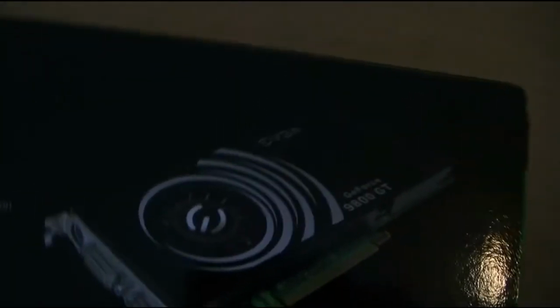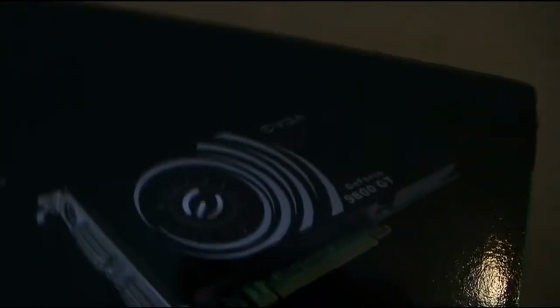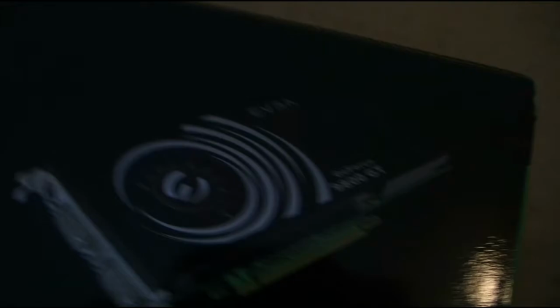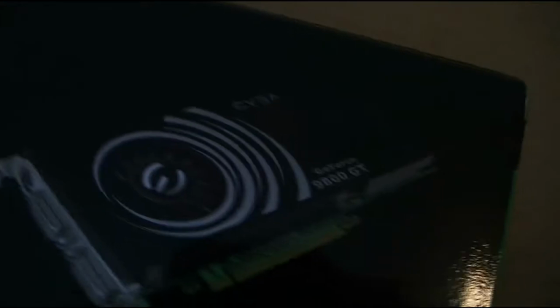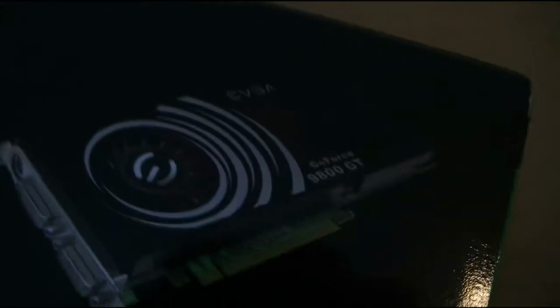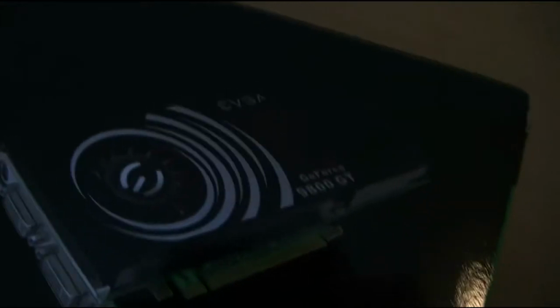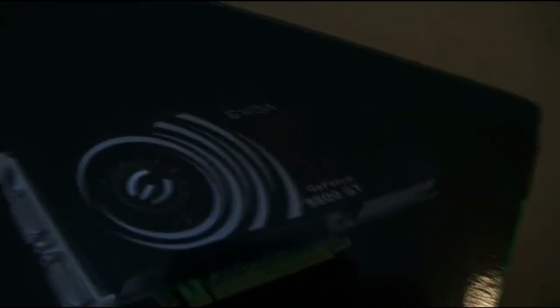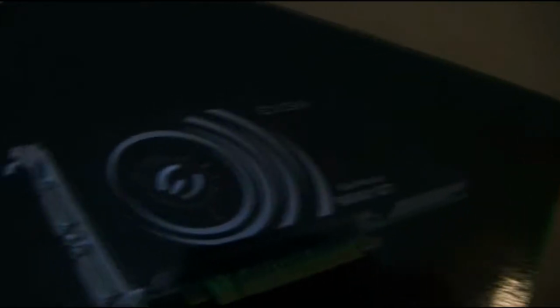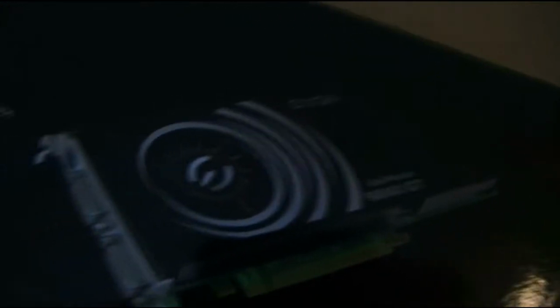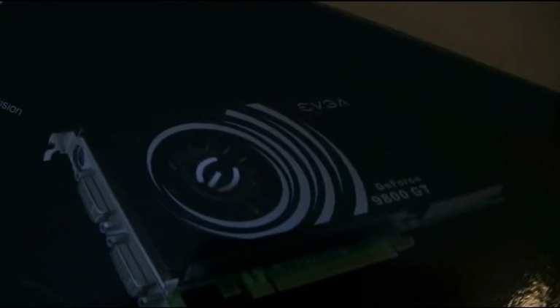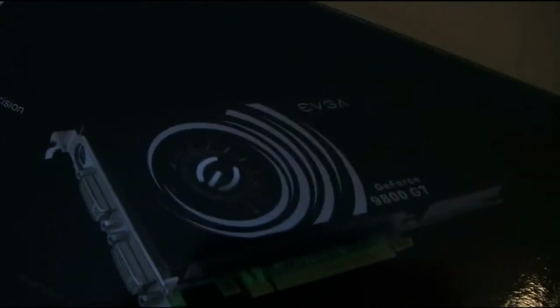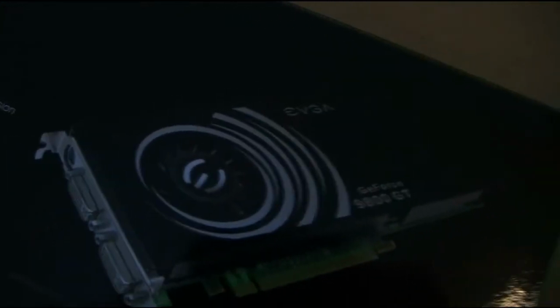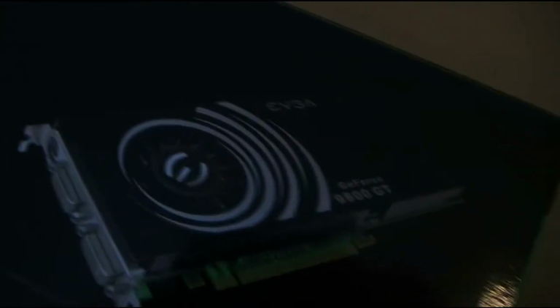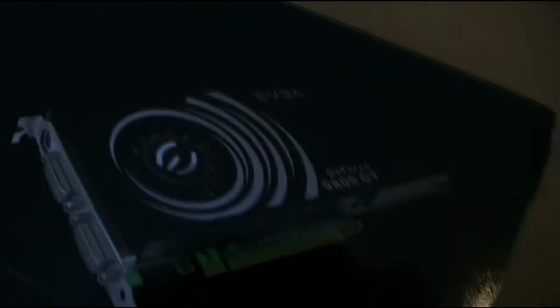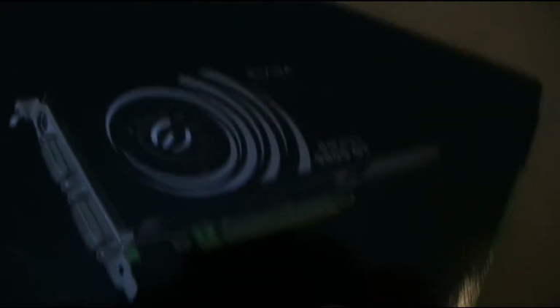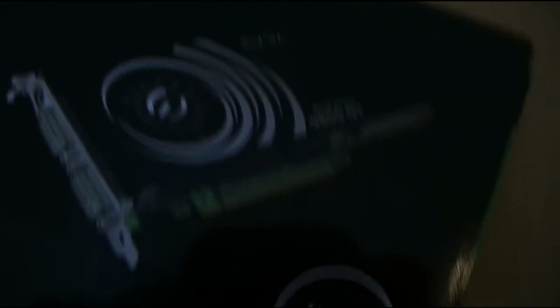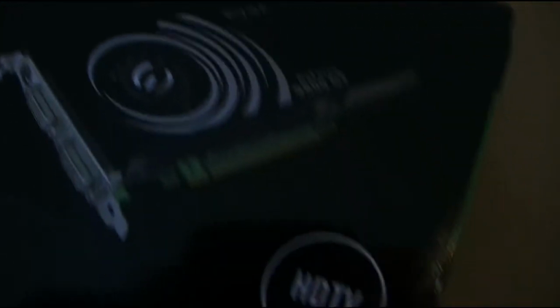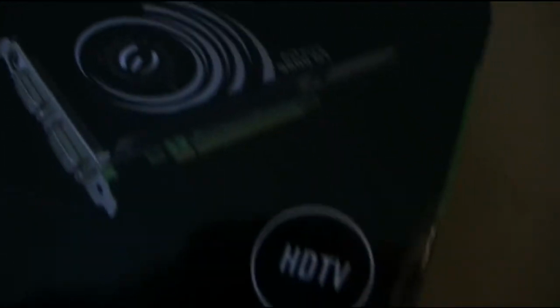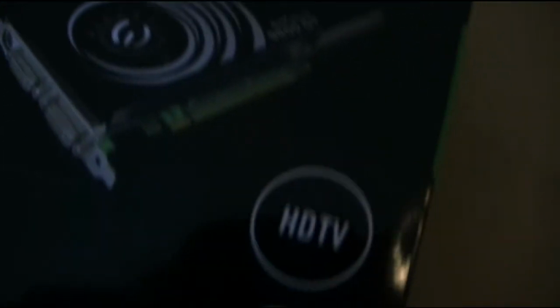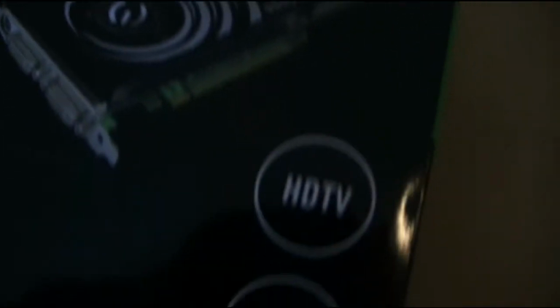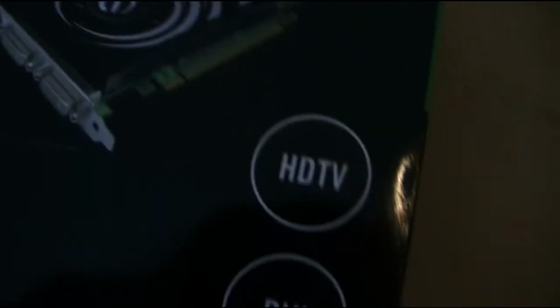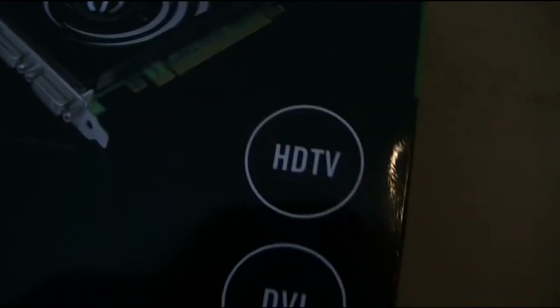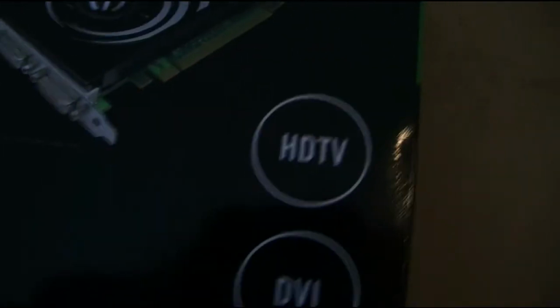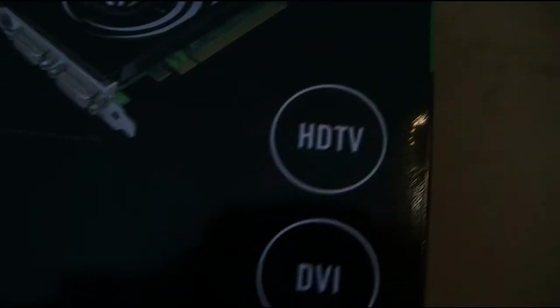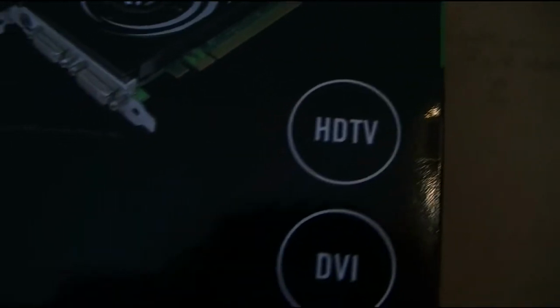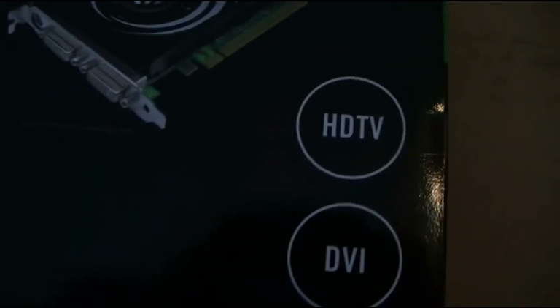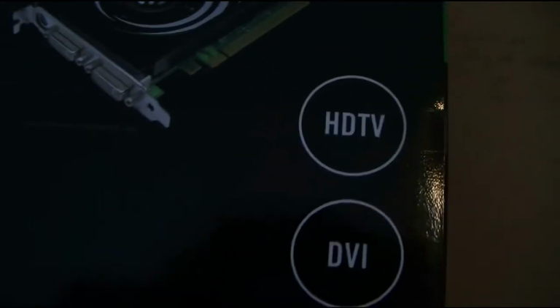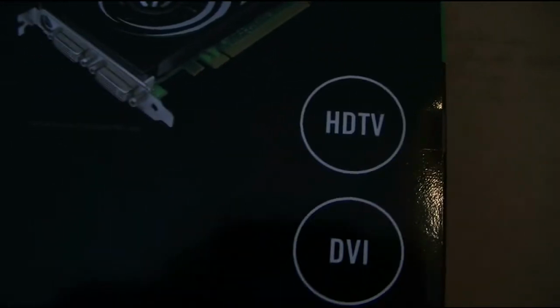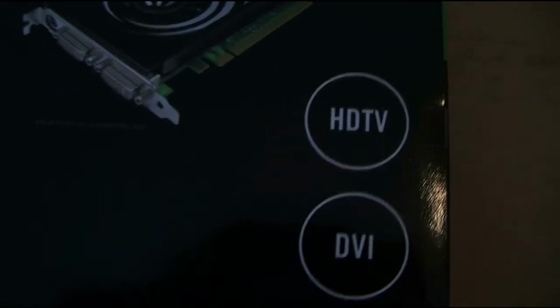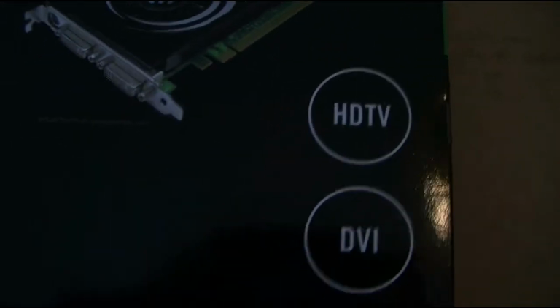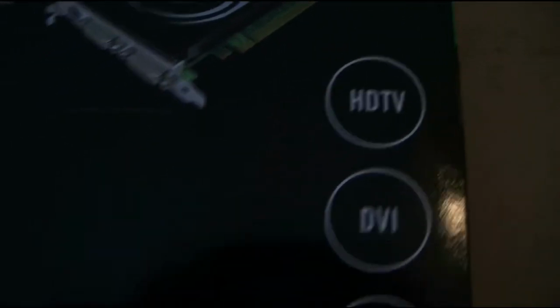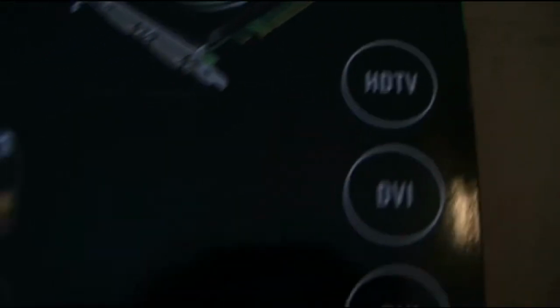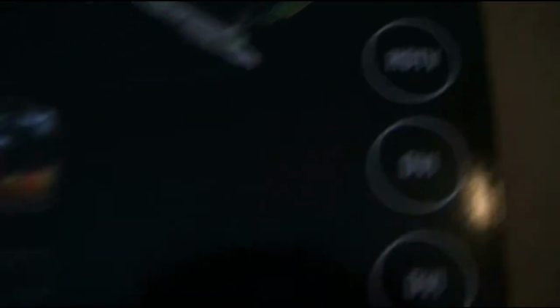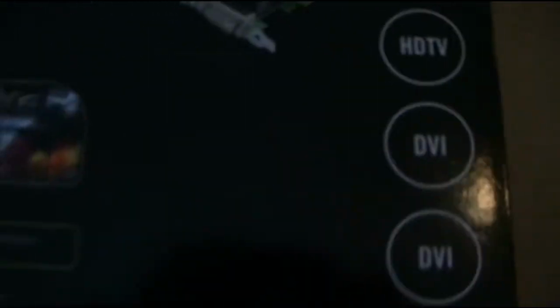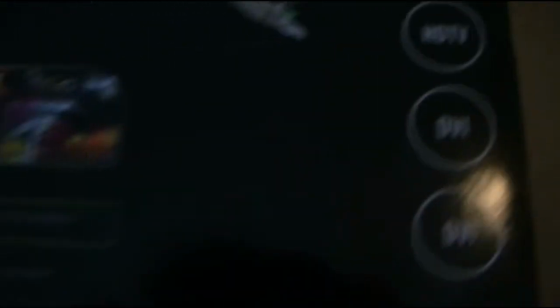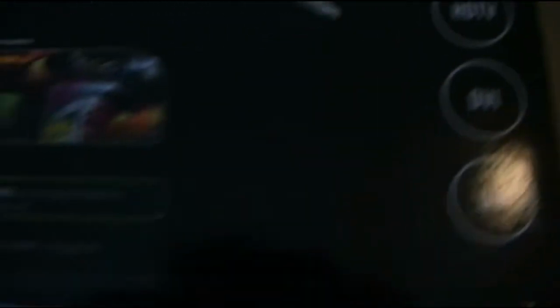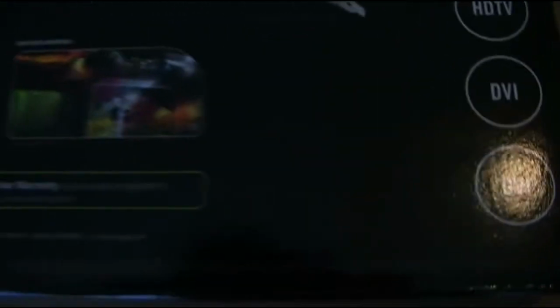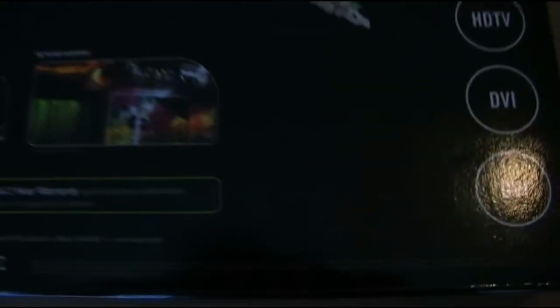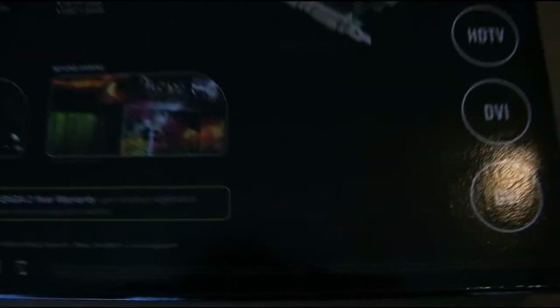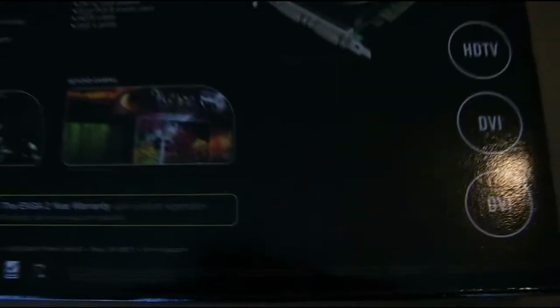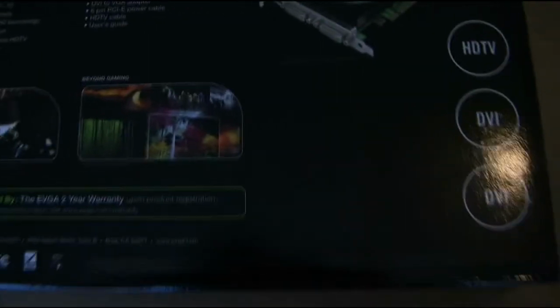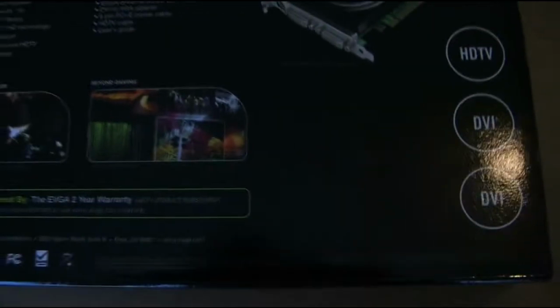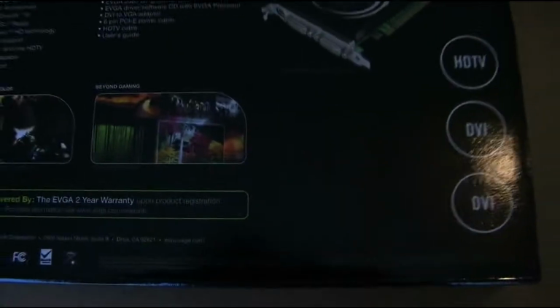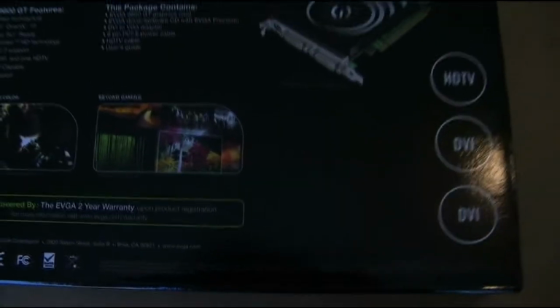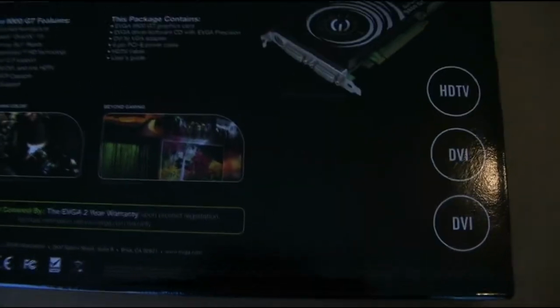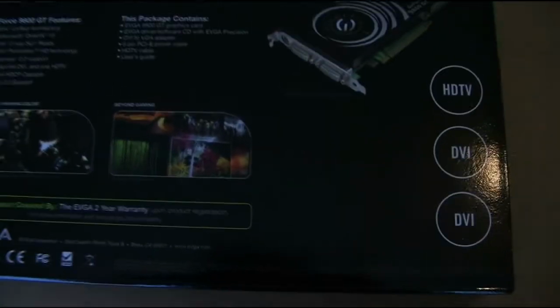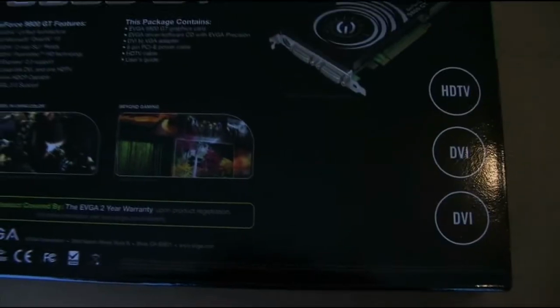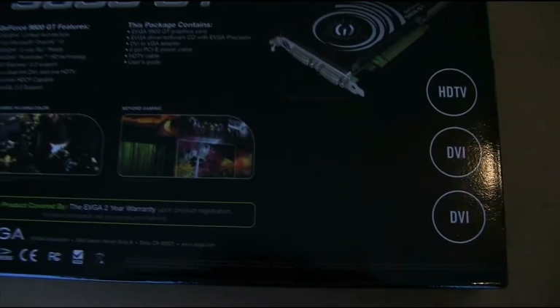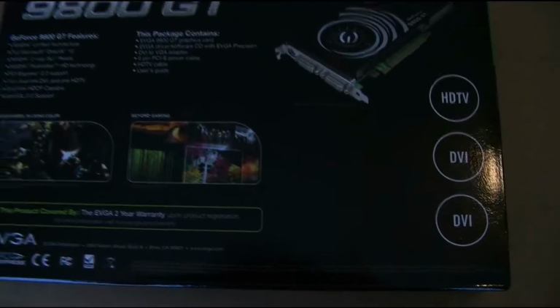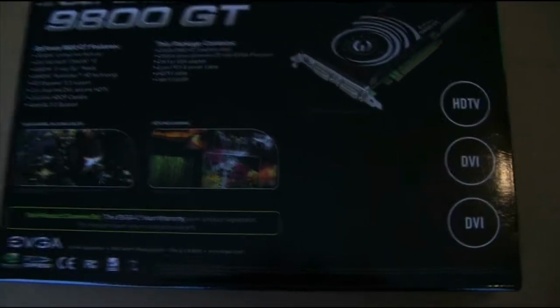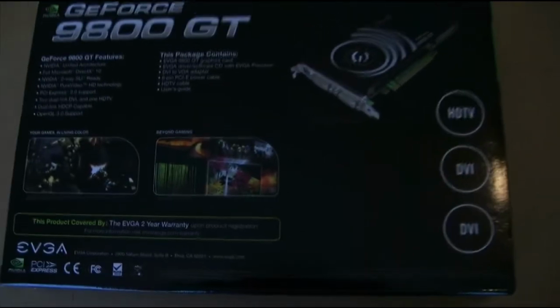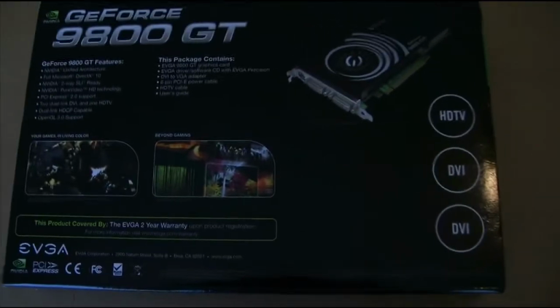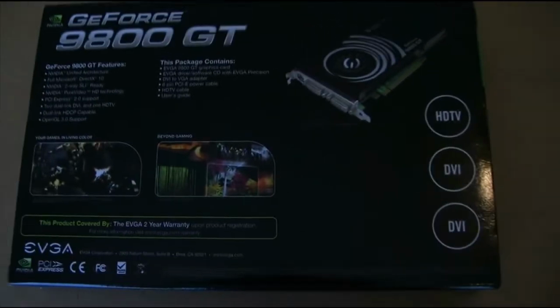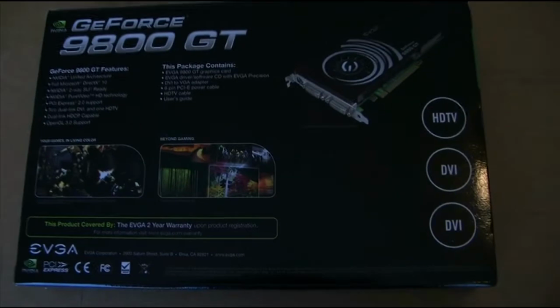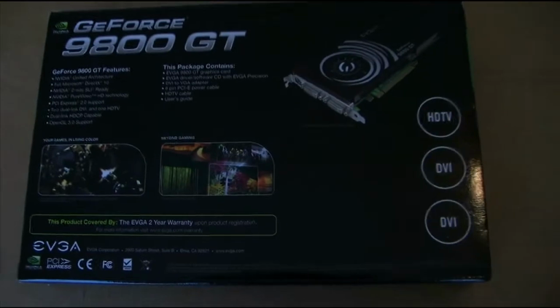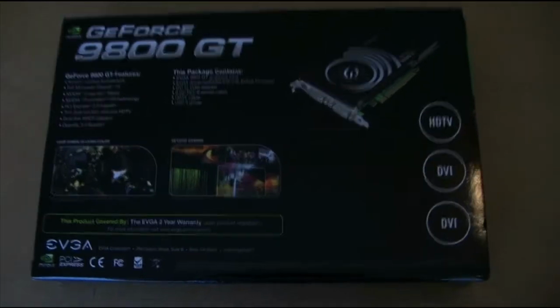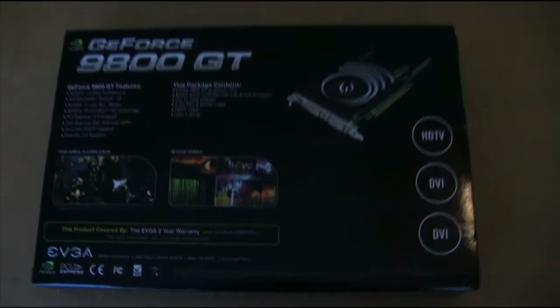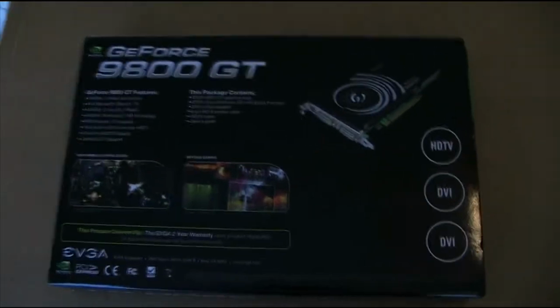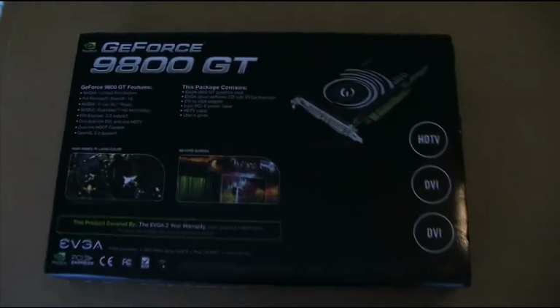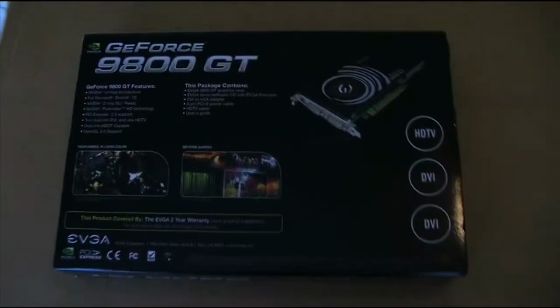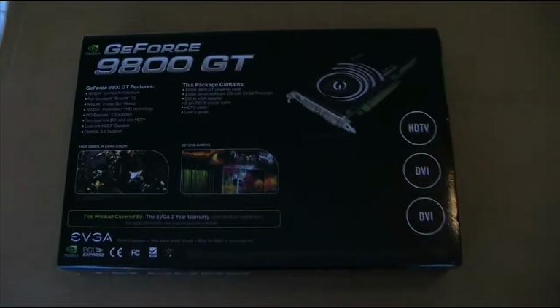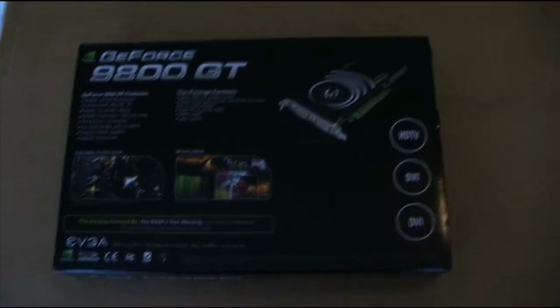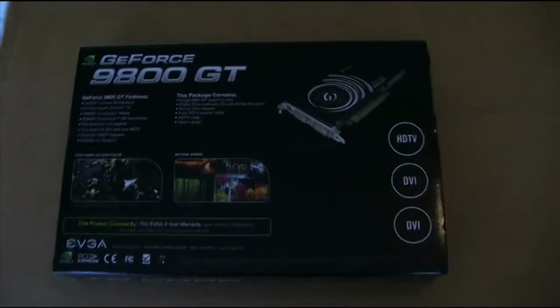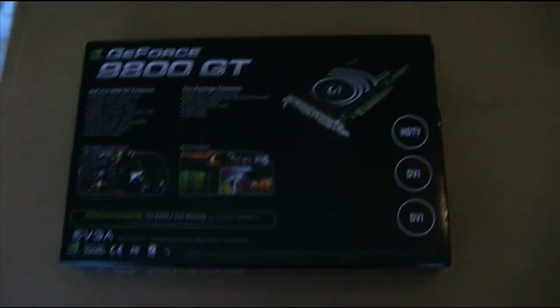That's what the card looks like. I'm going to be using this as my physics card for my new build that I'm building.